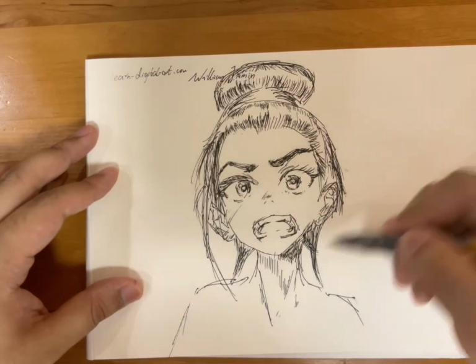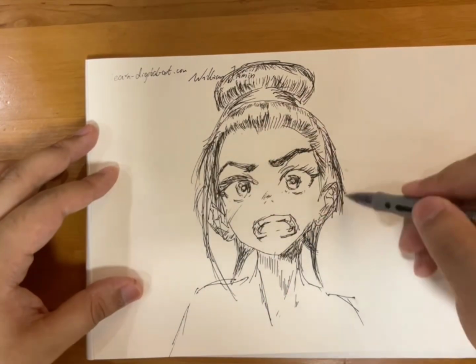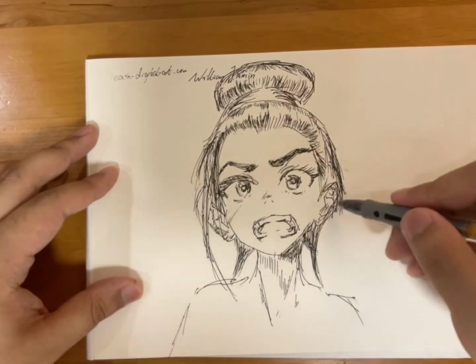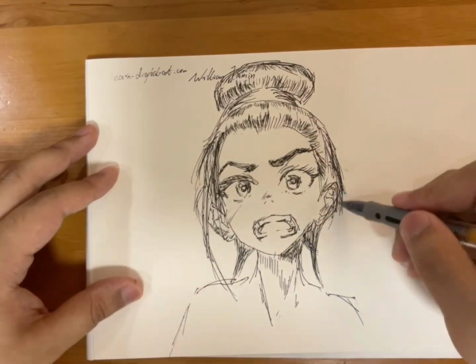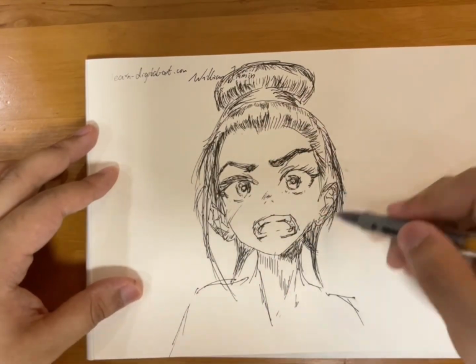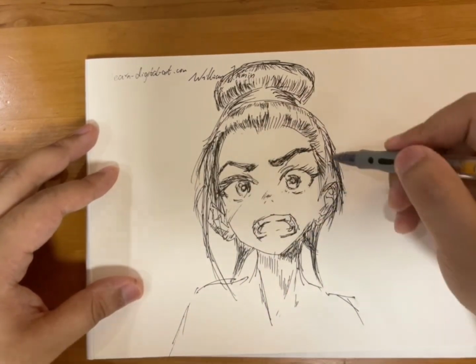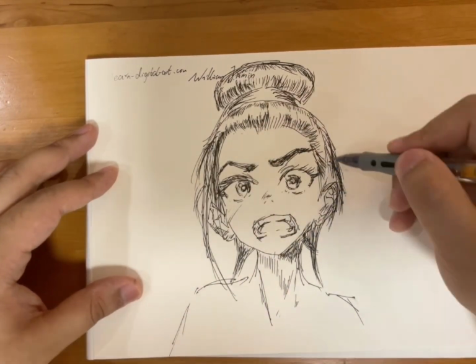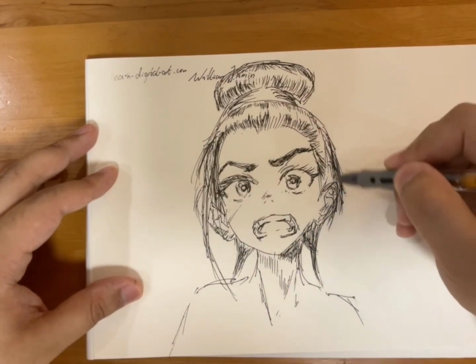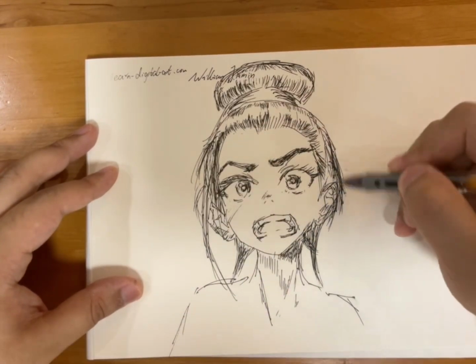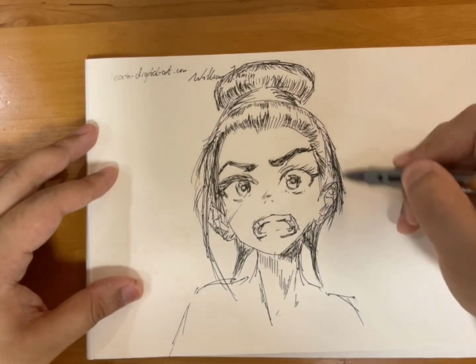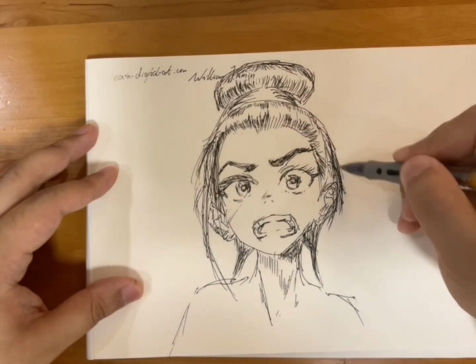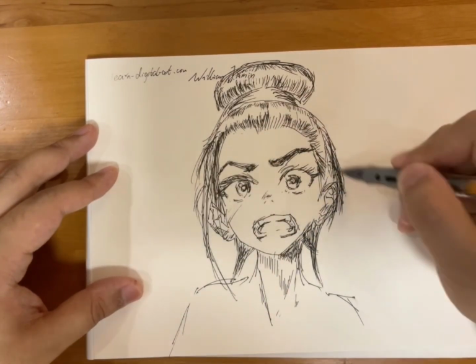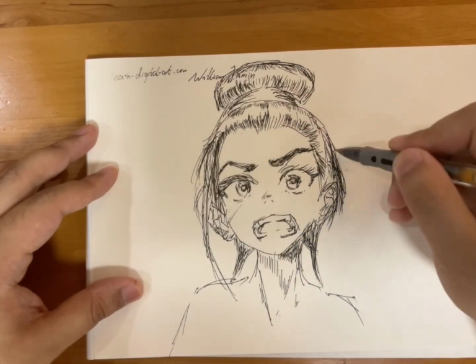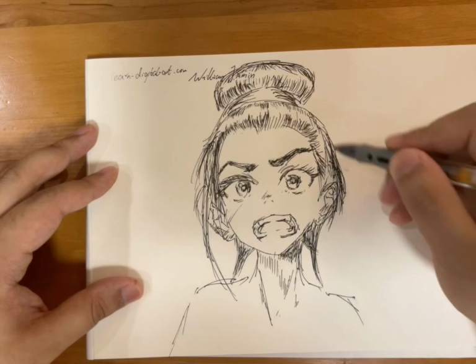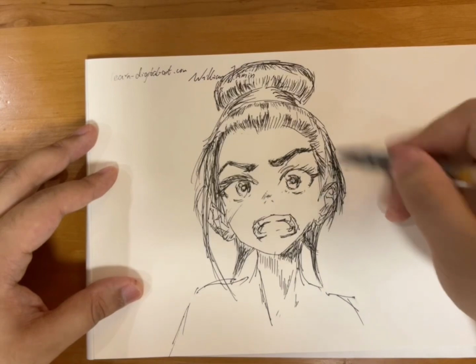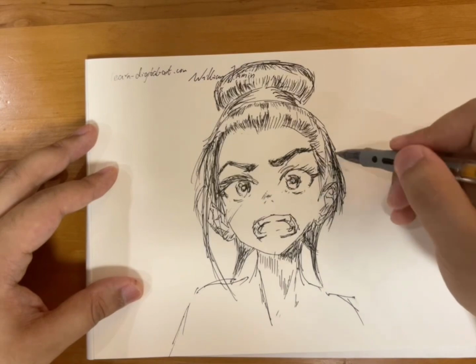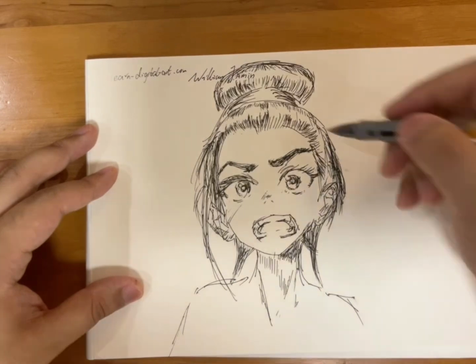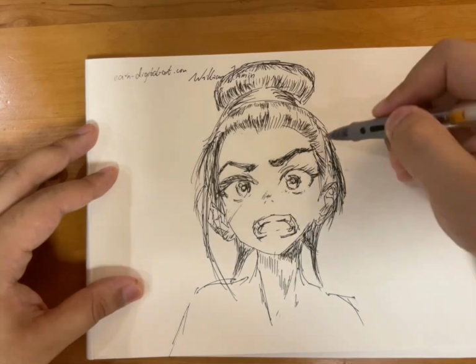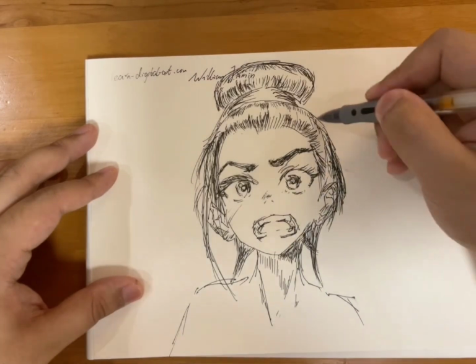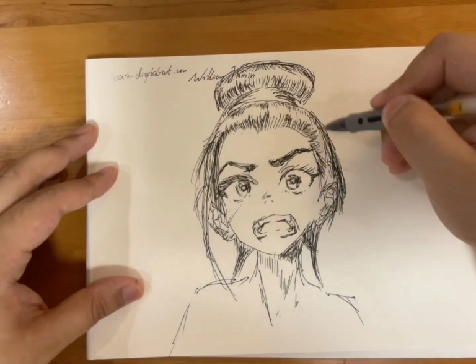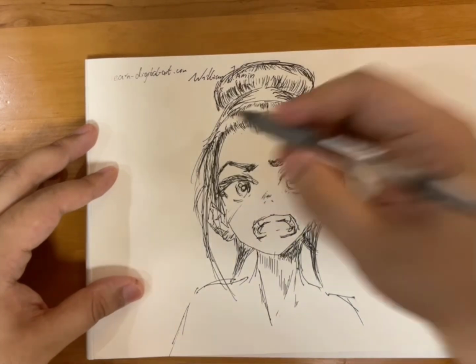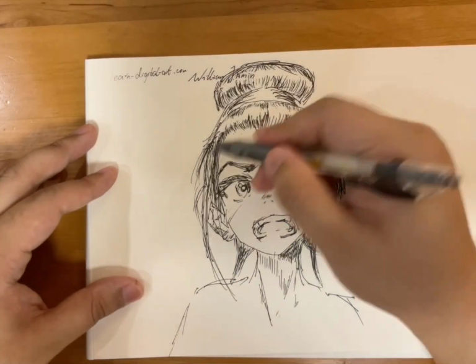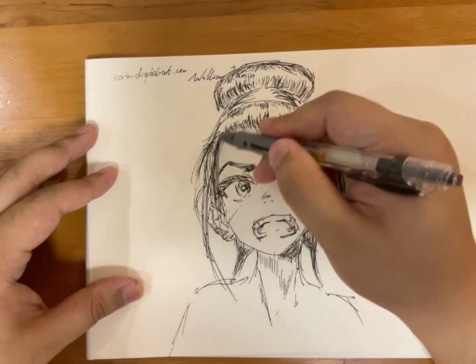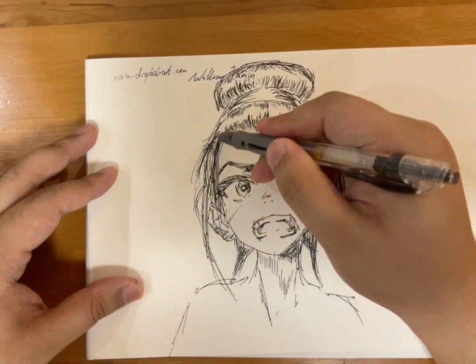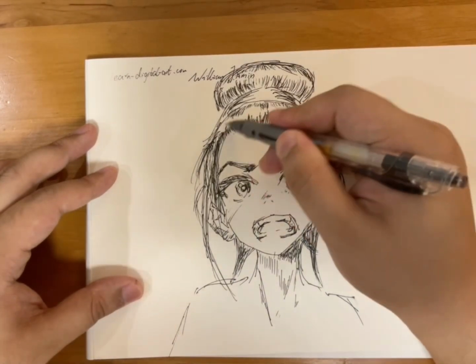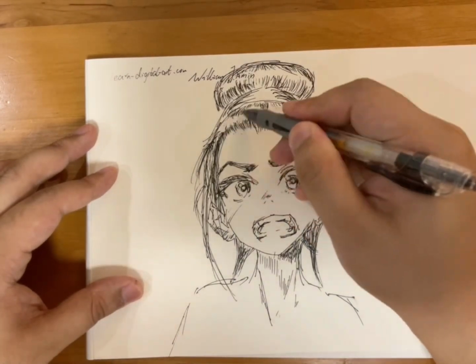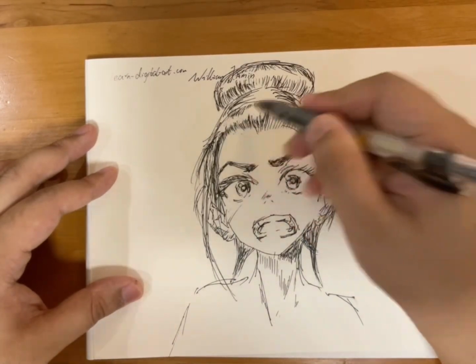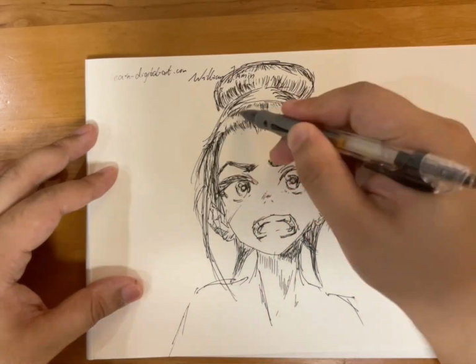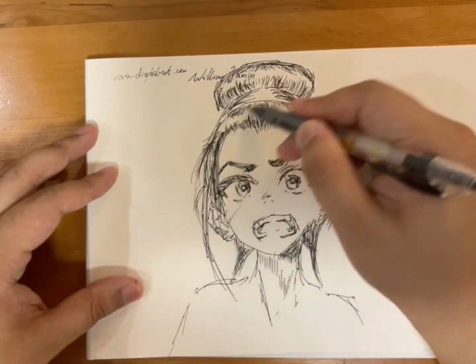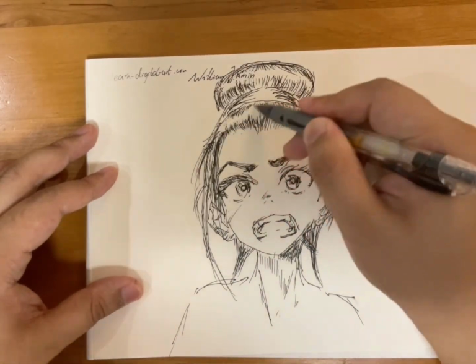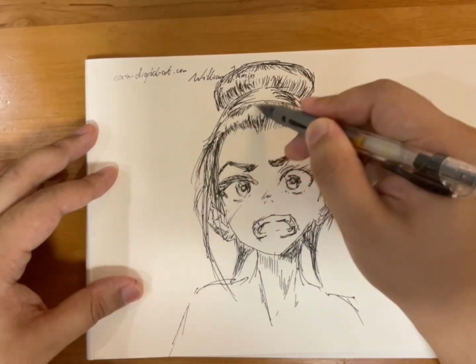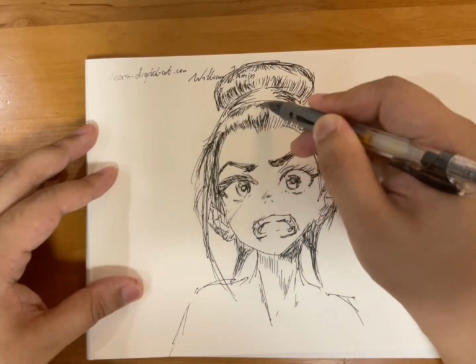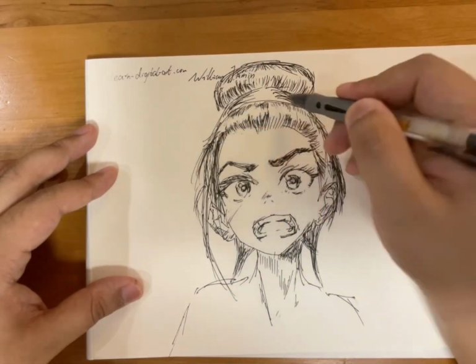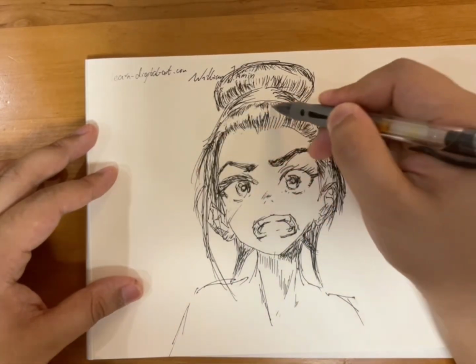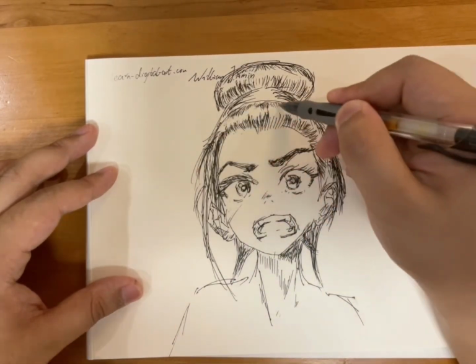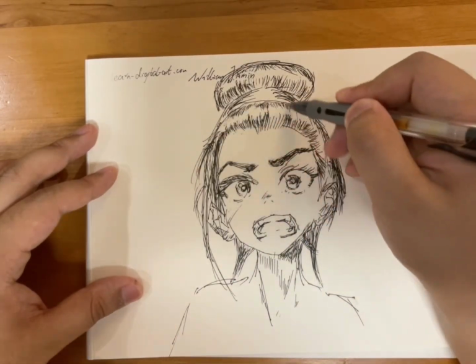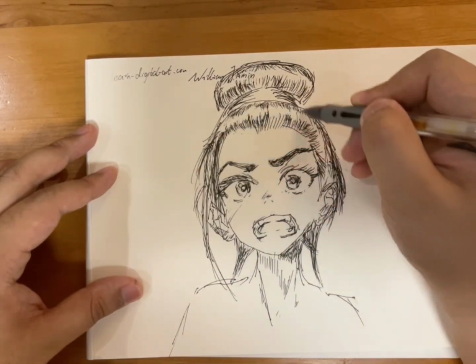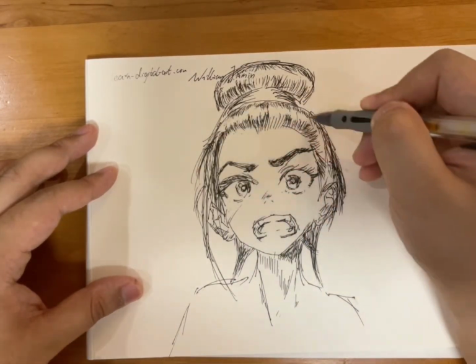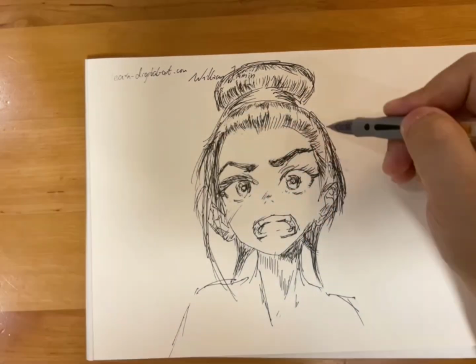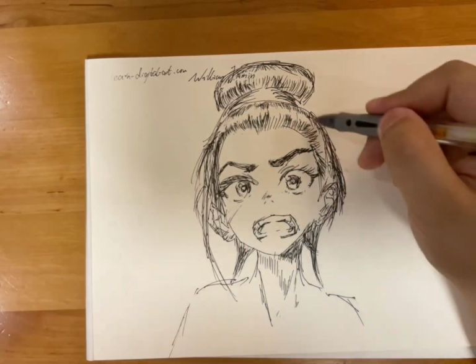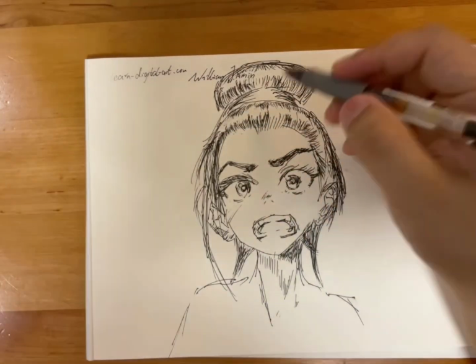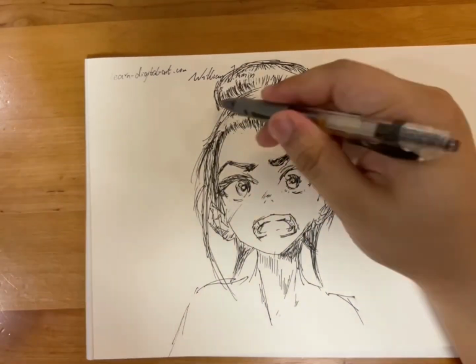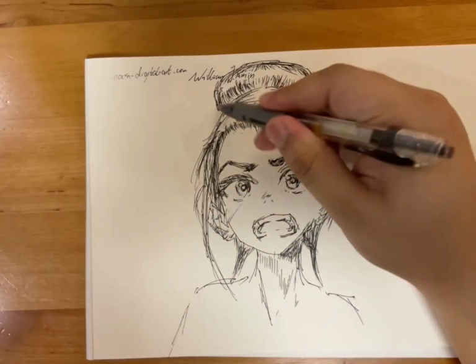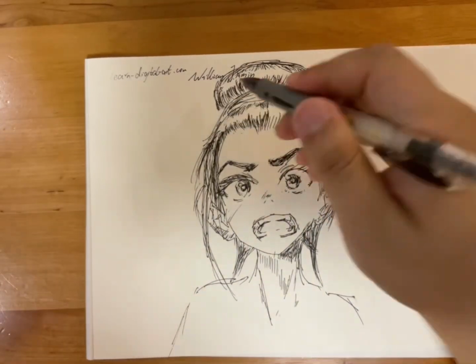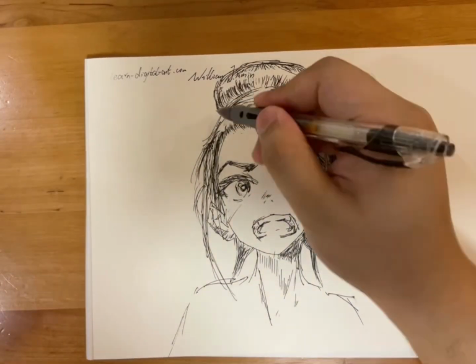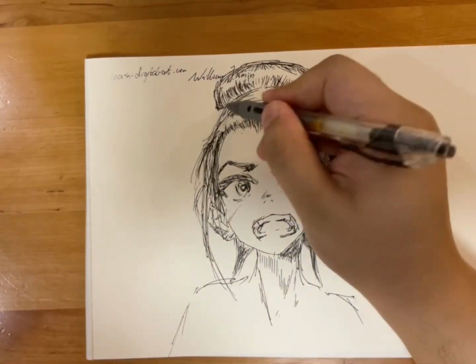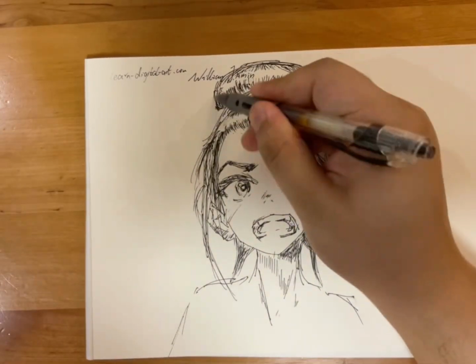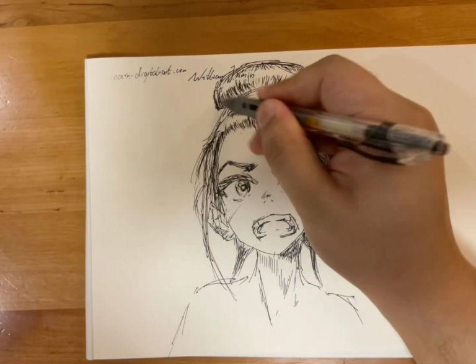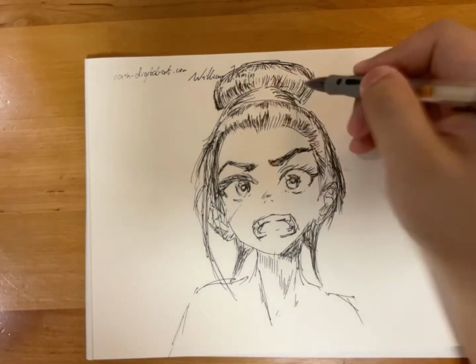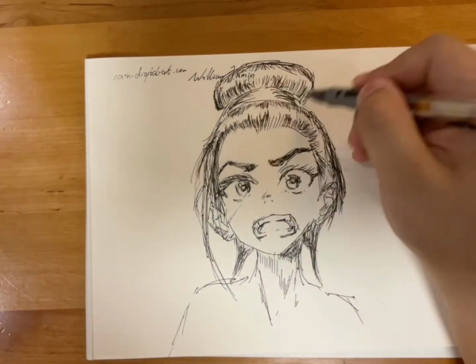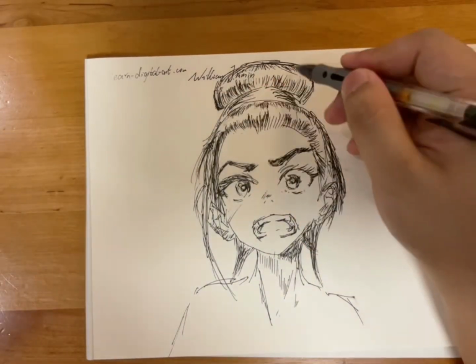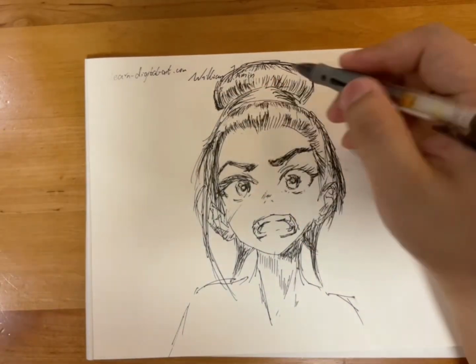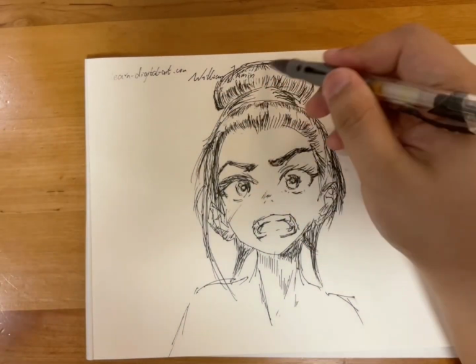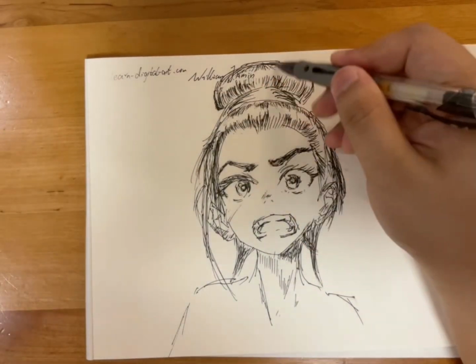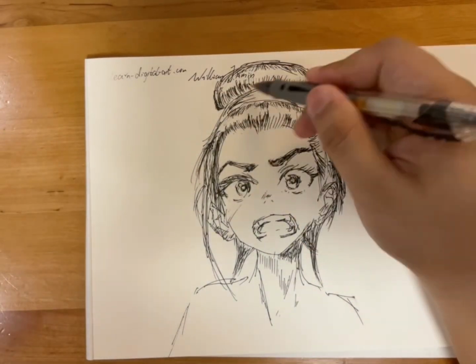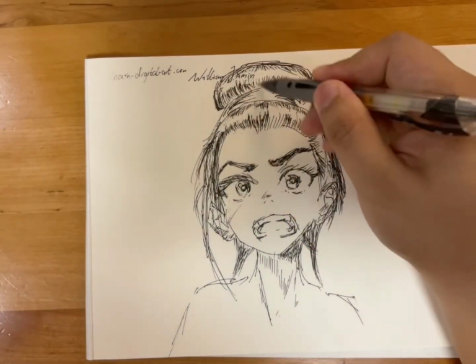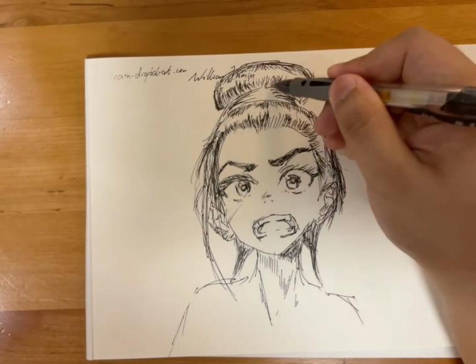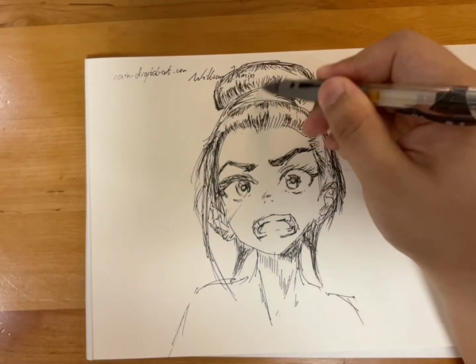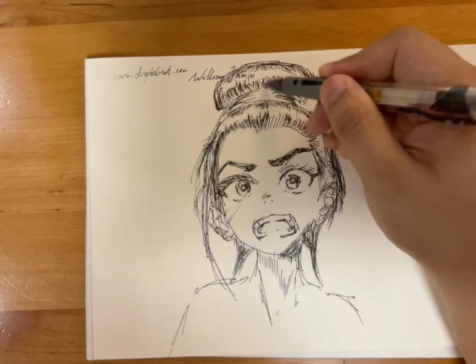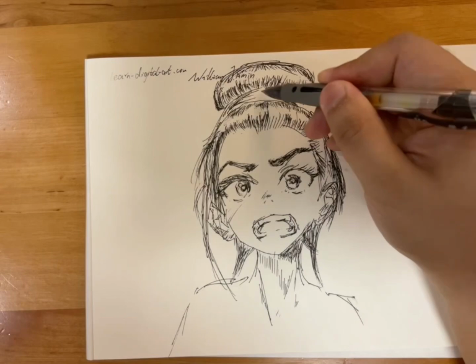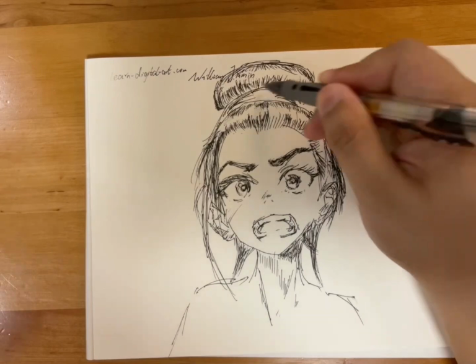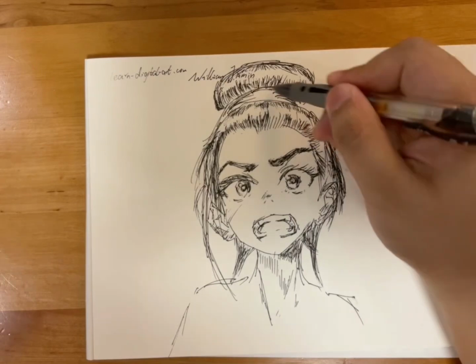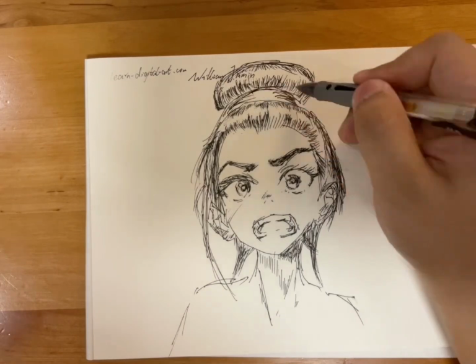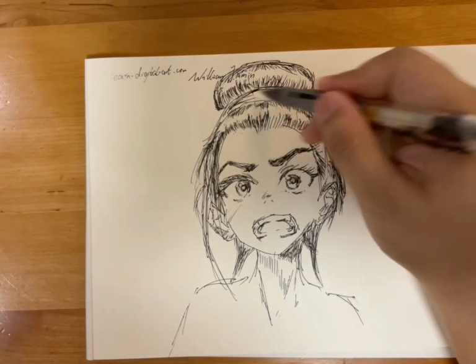I think the eyebrow is a little bit thin, so I add to that by using a little bit of hatching as well.